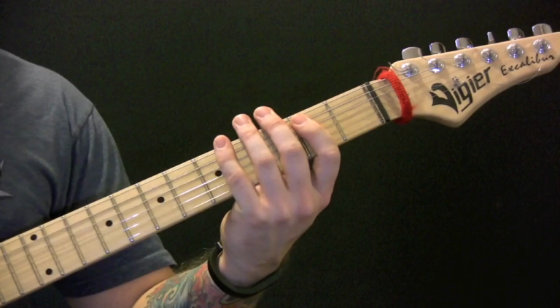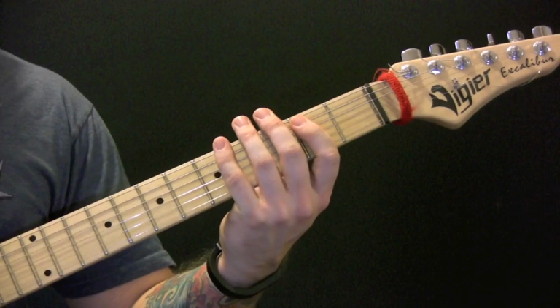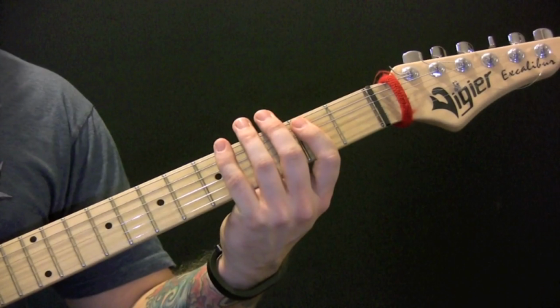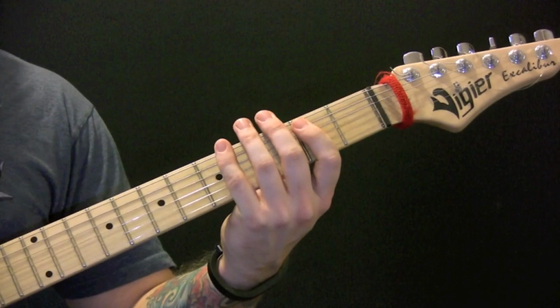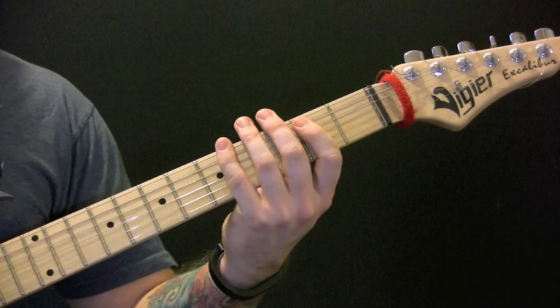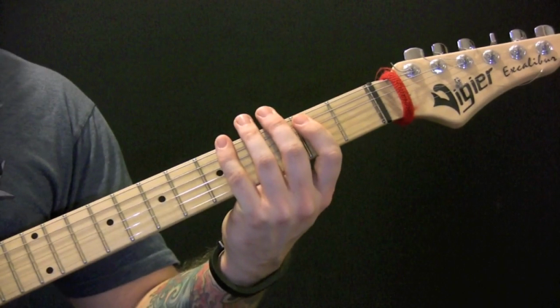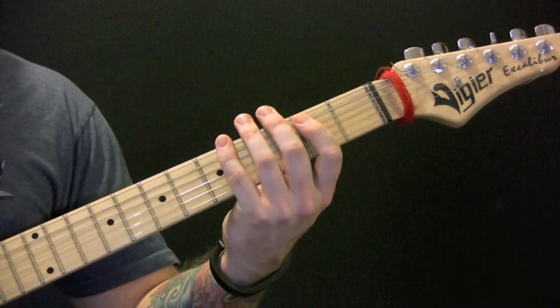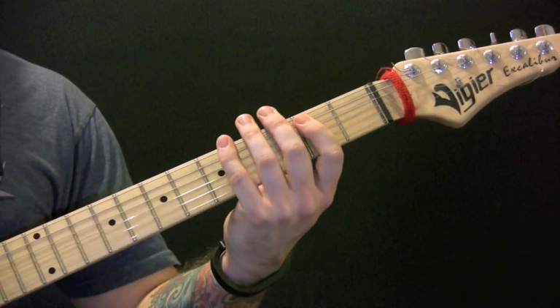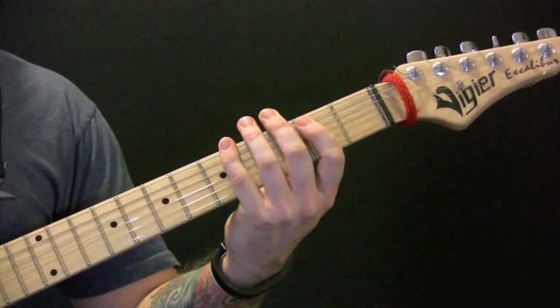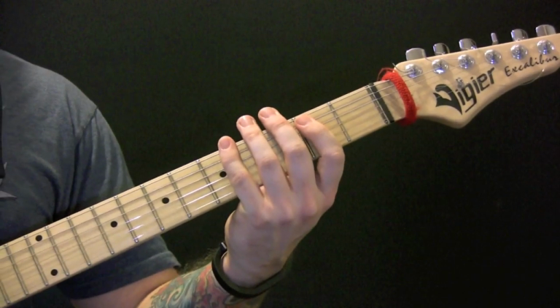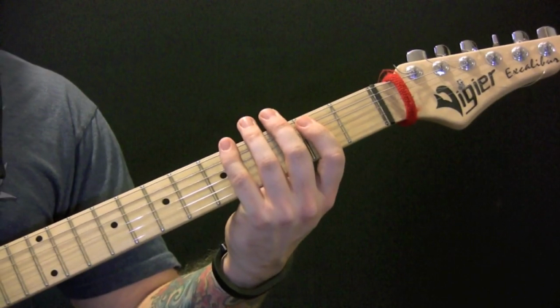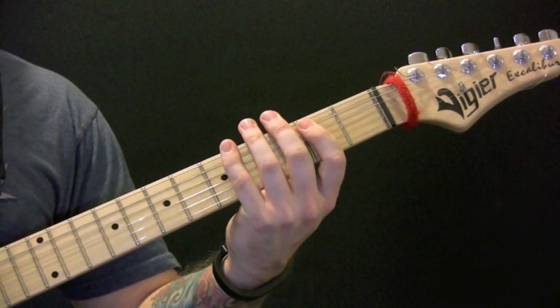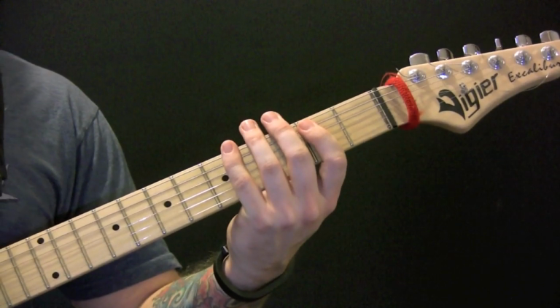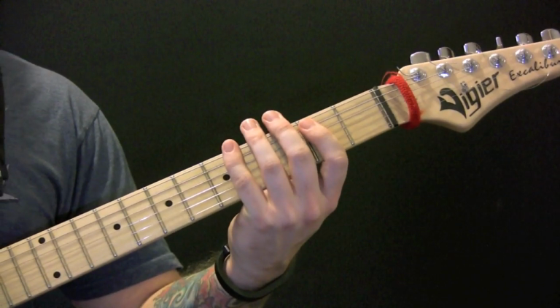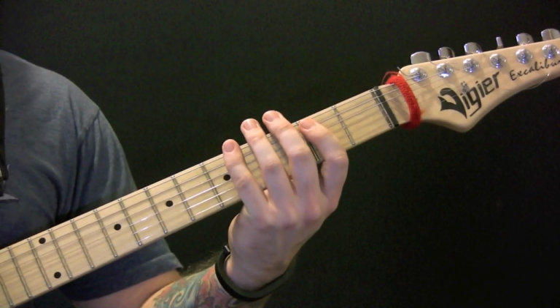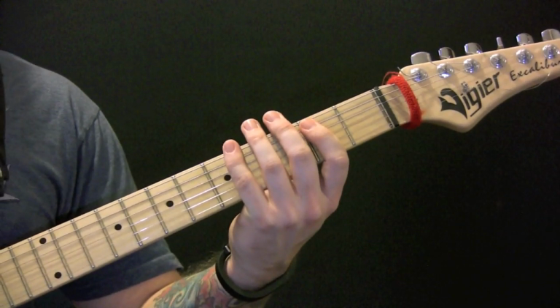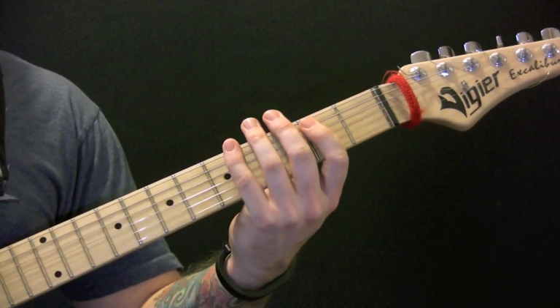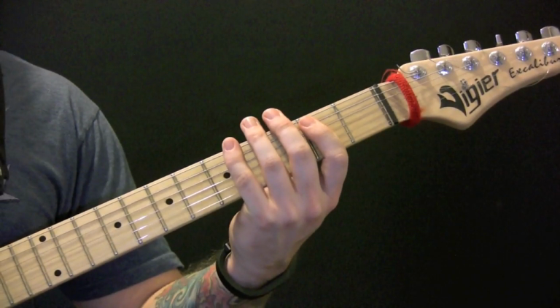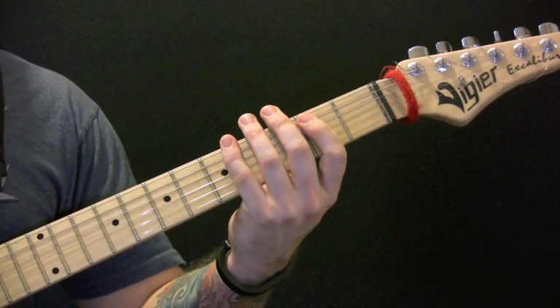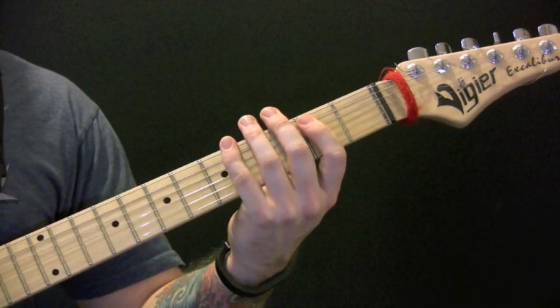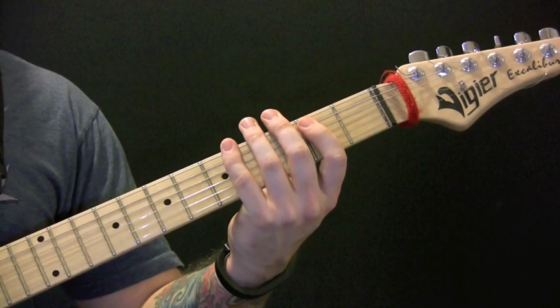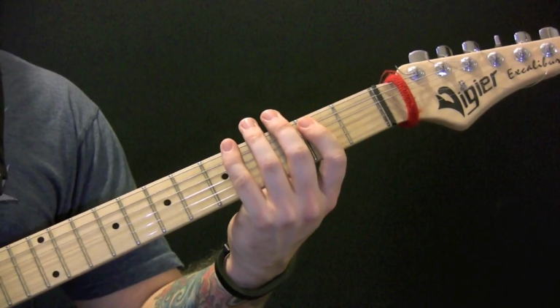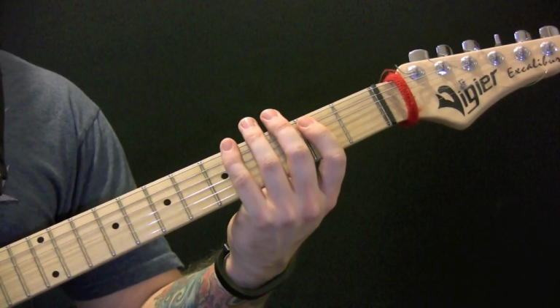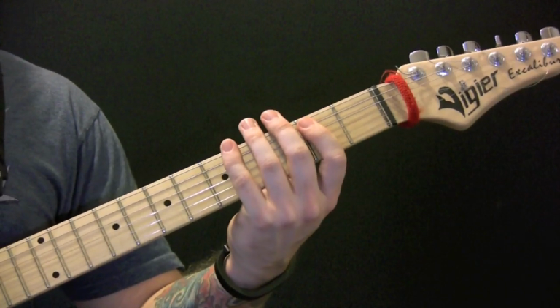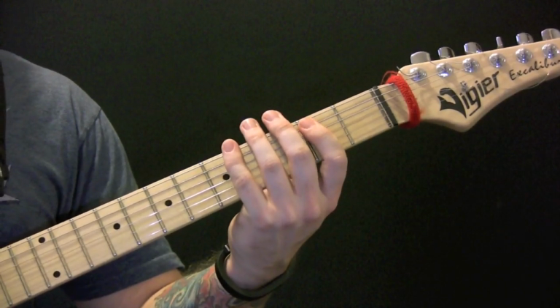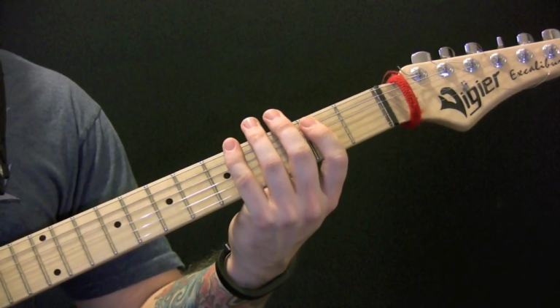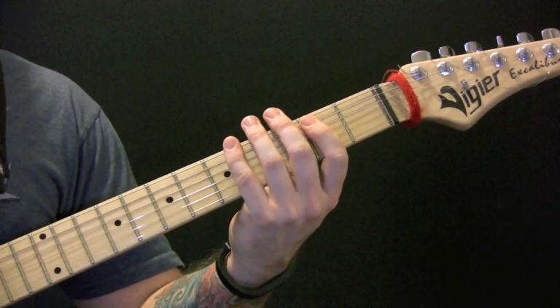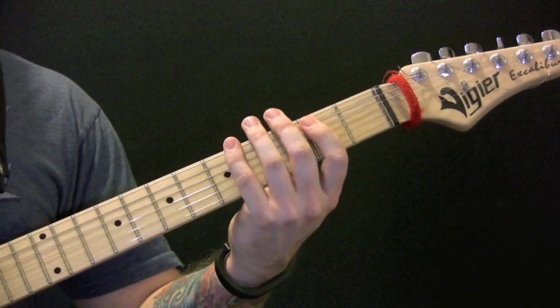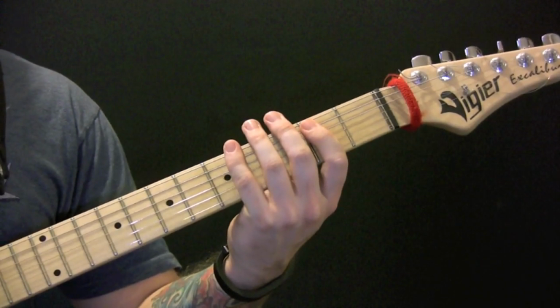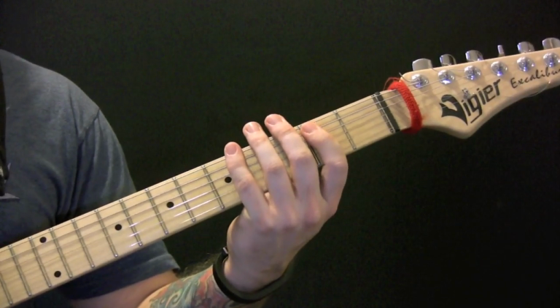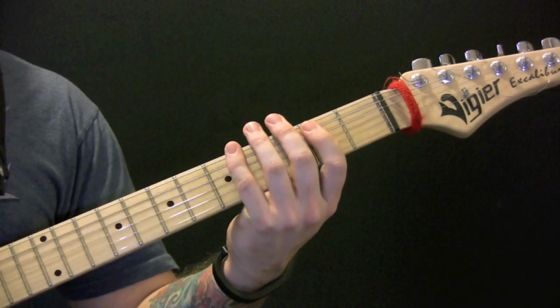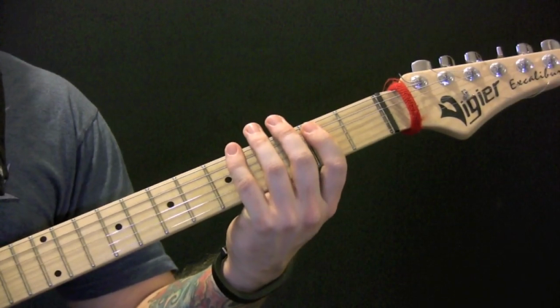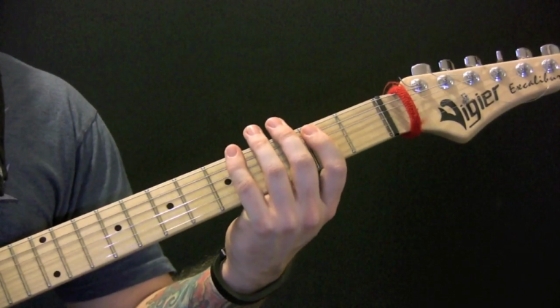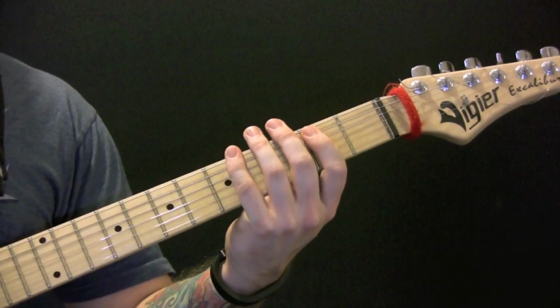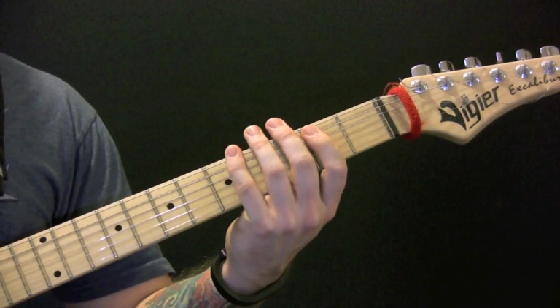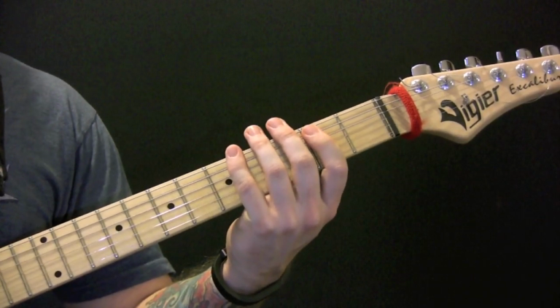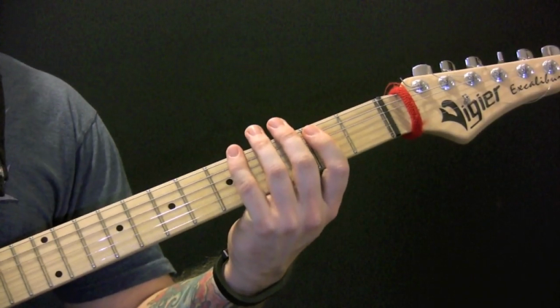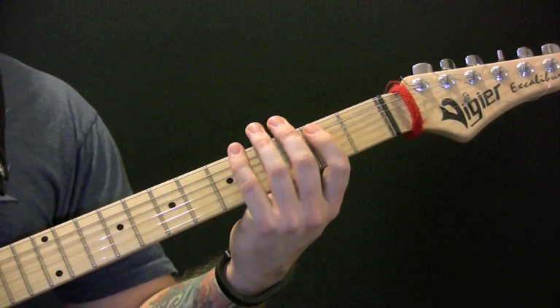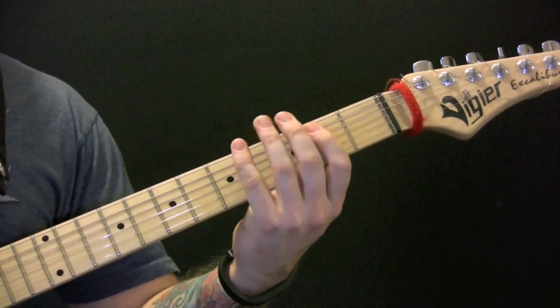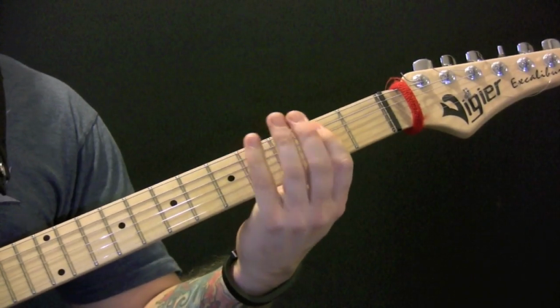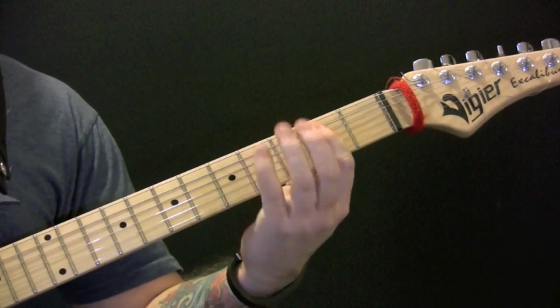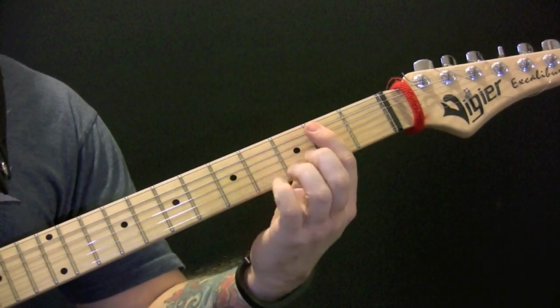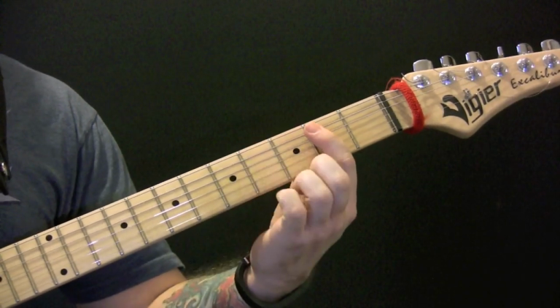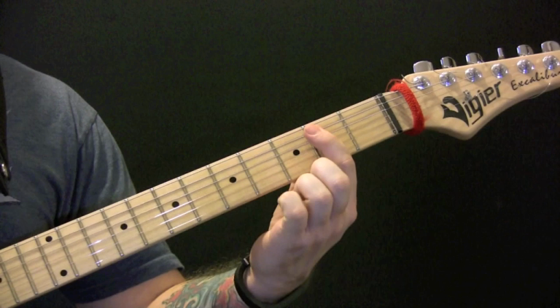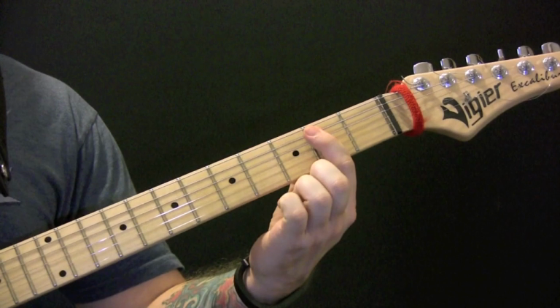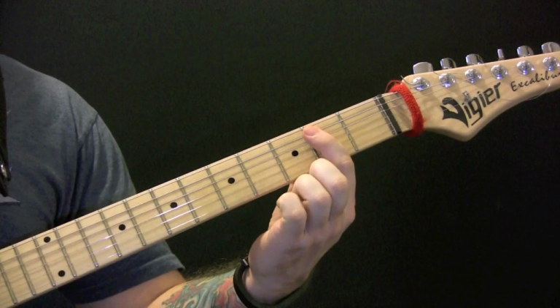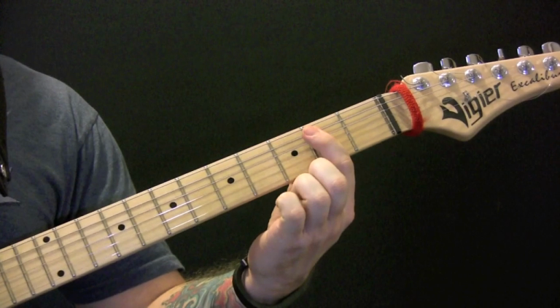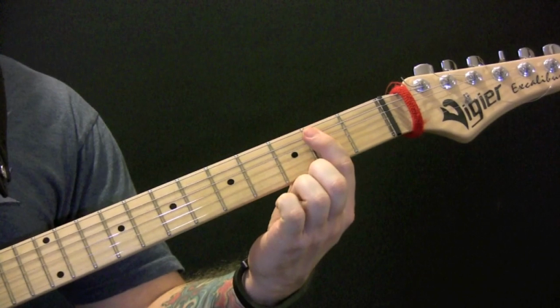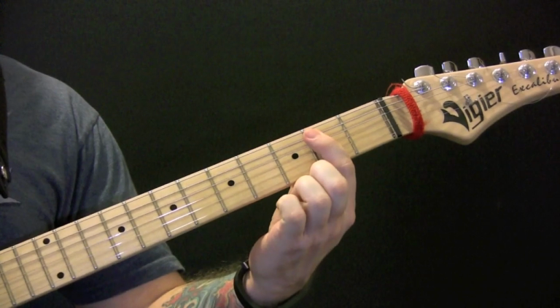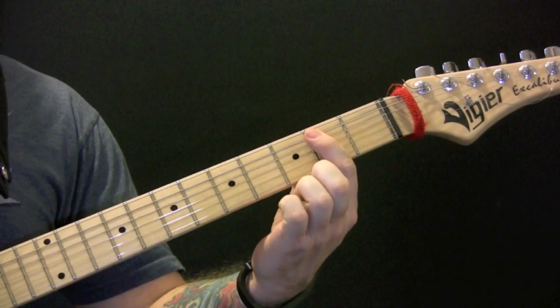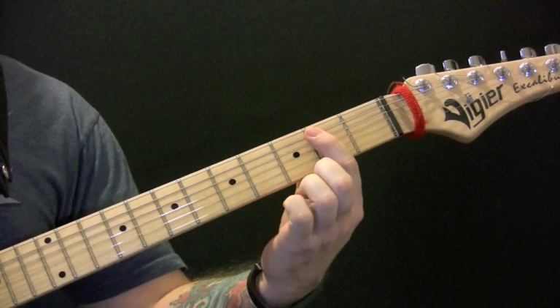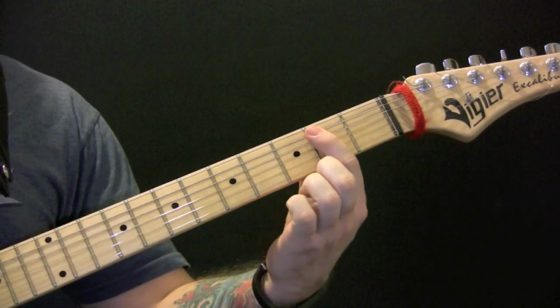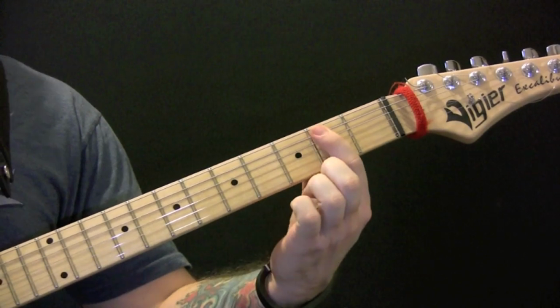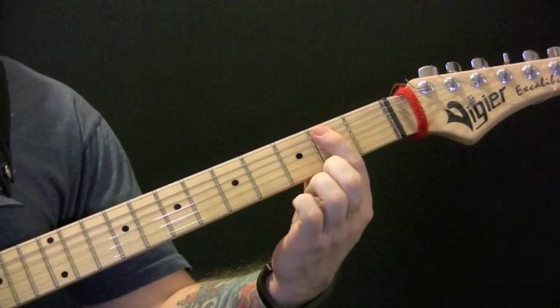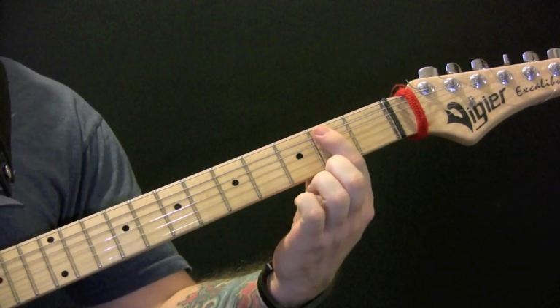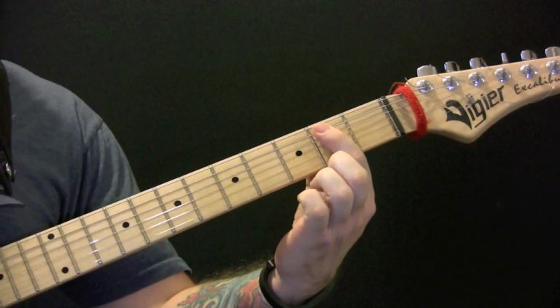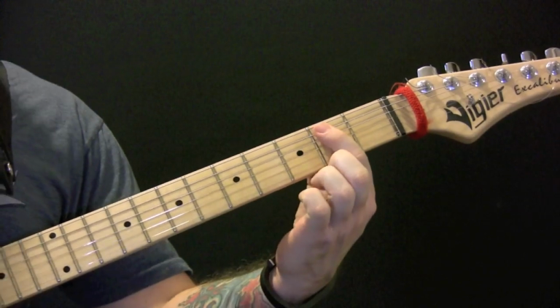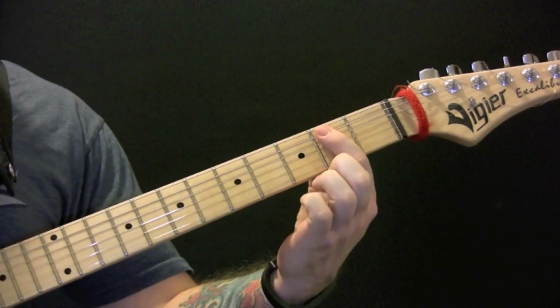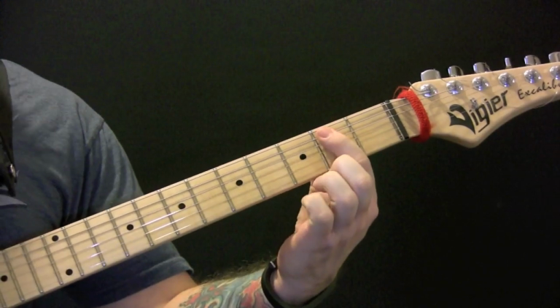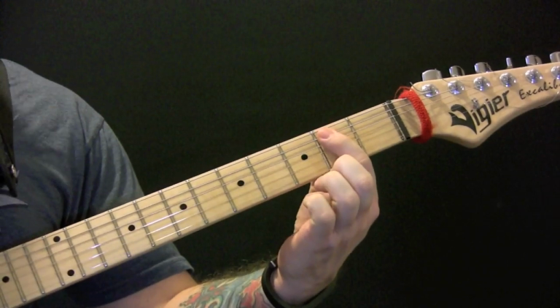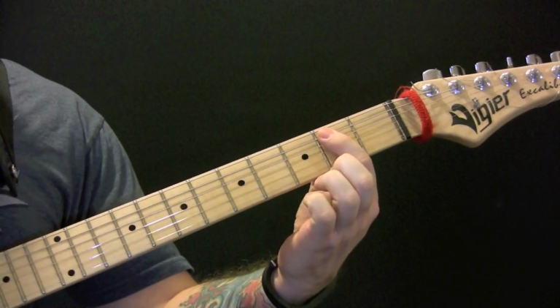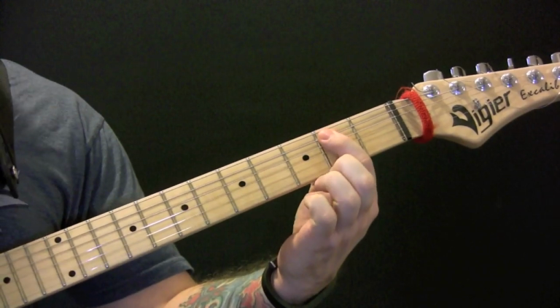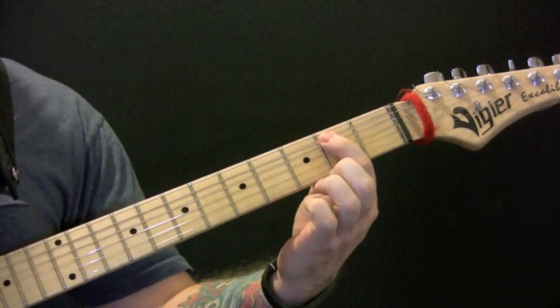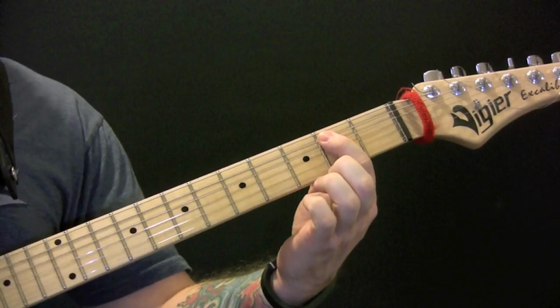Burn the Witch by Queens of the Stone Age. So we're in standard tuning and we start off with just an open E power chord.